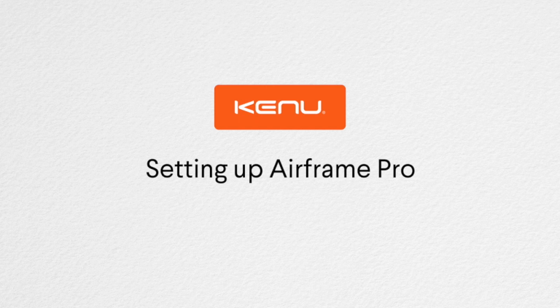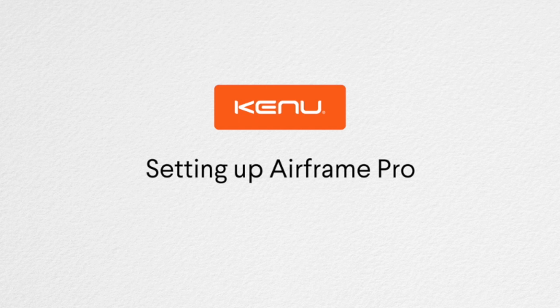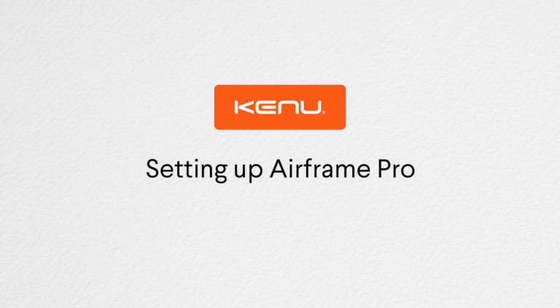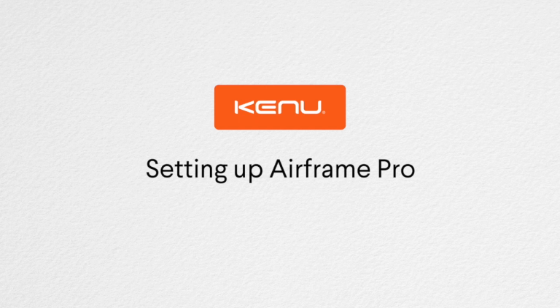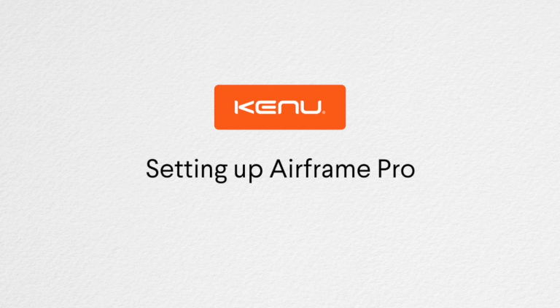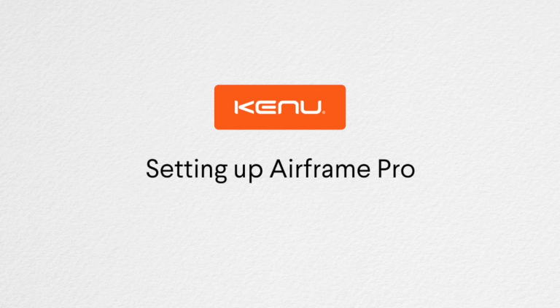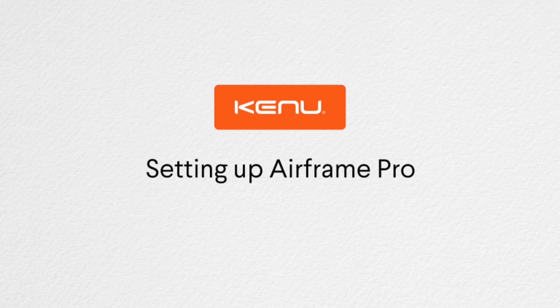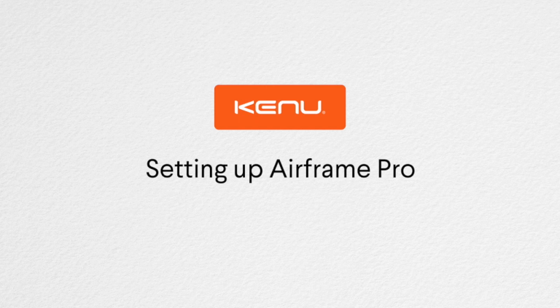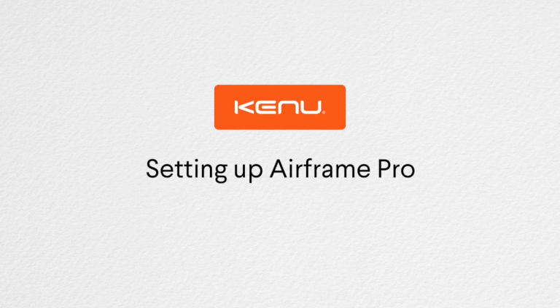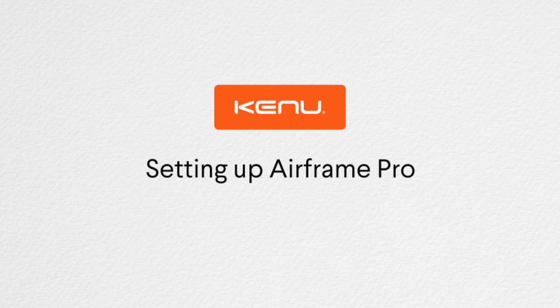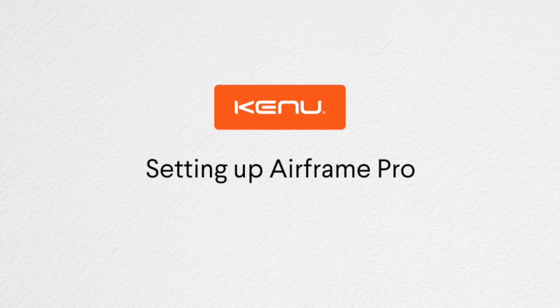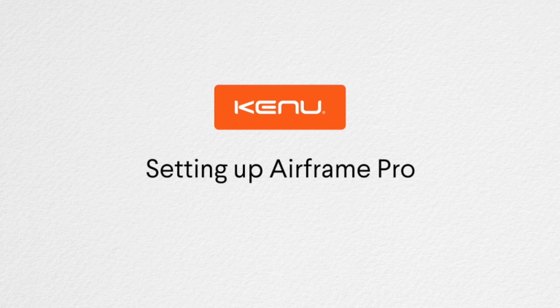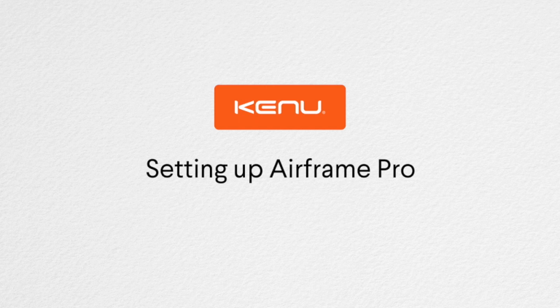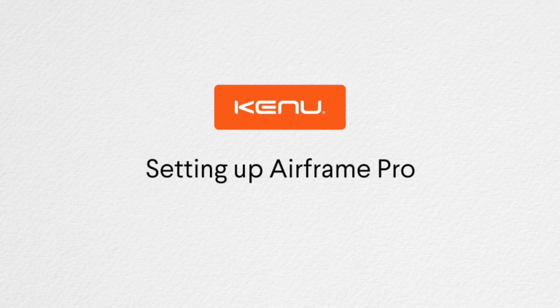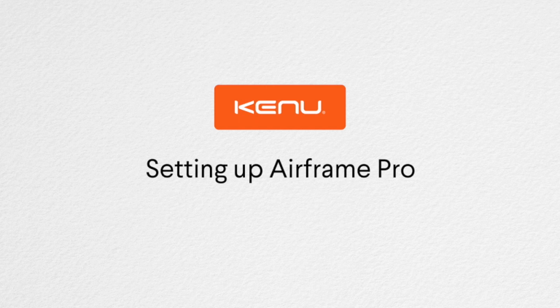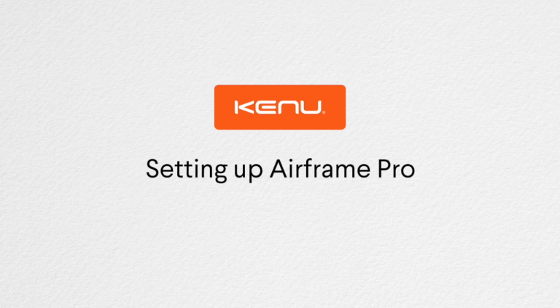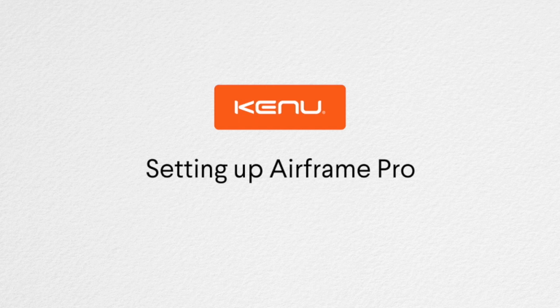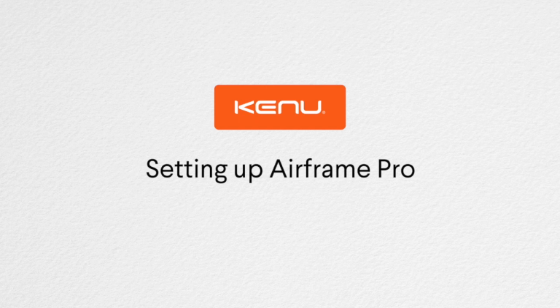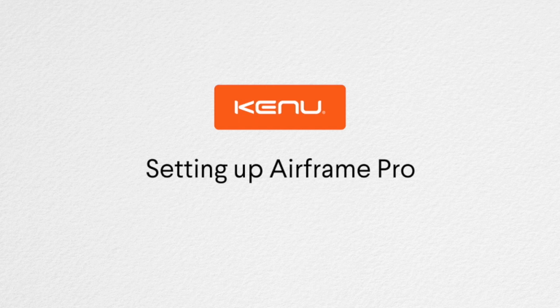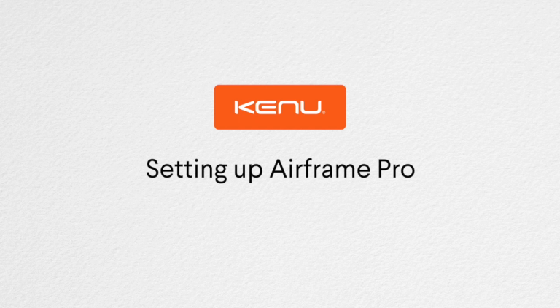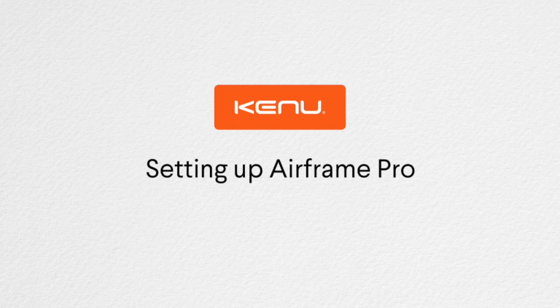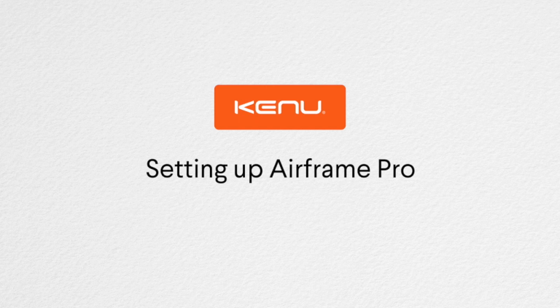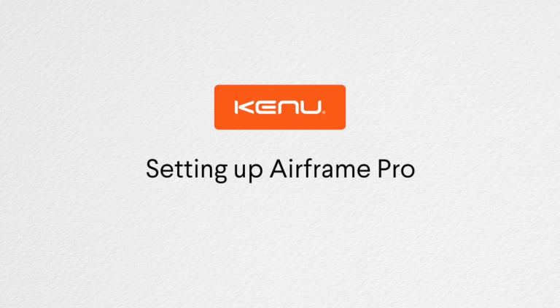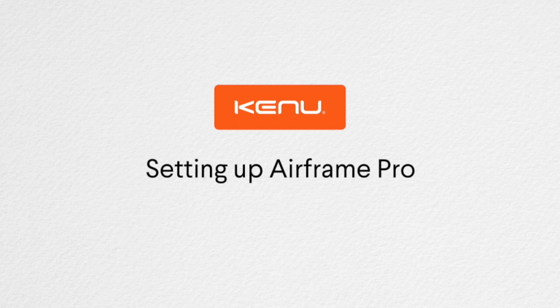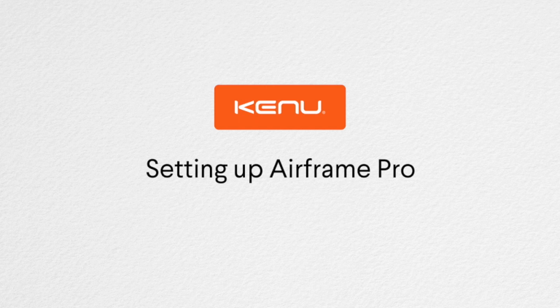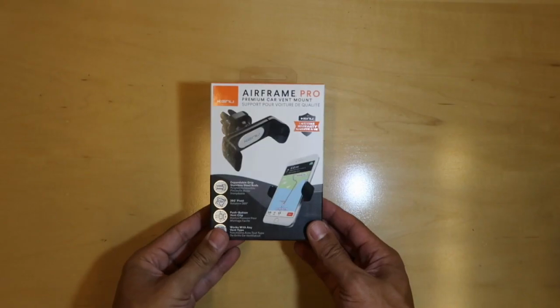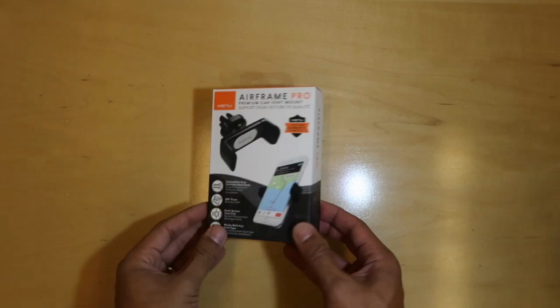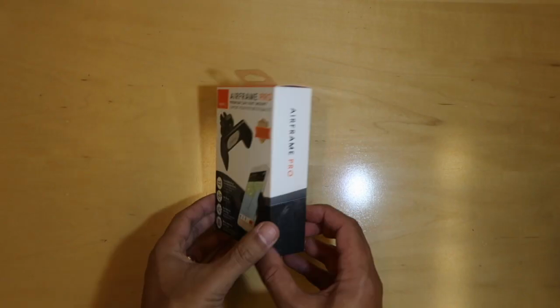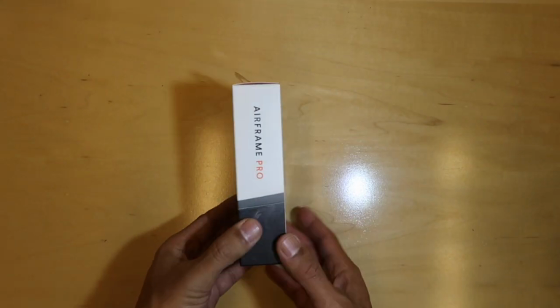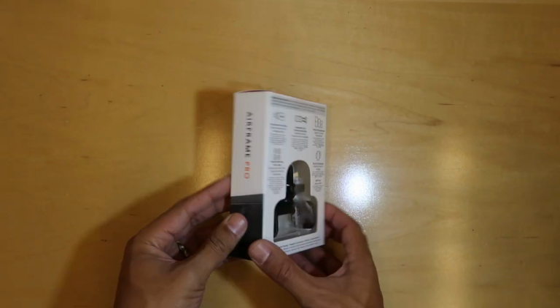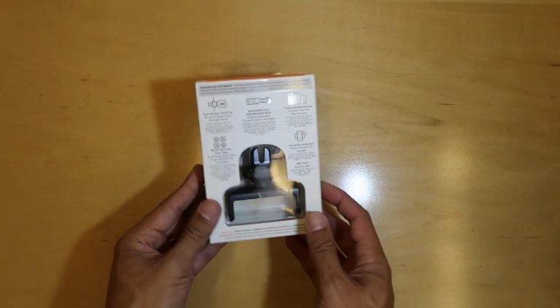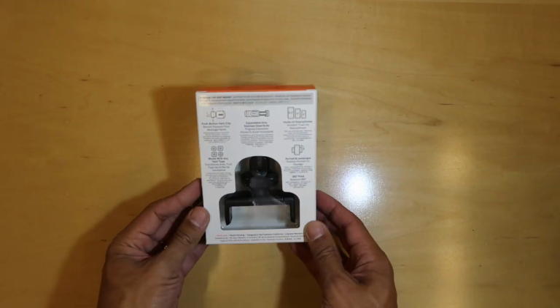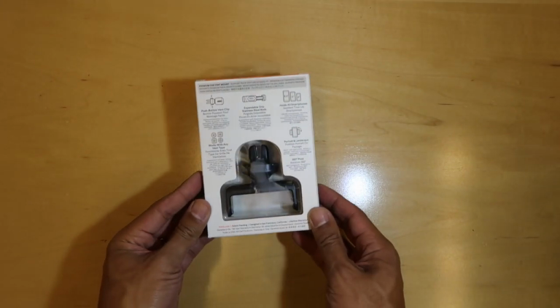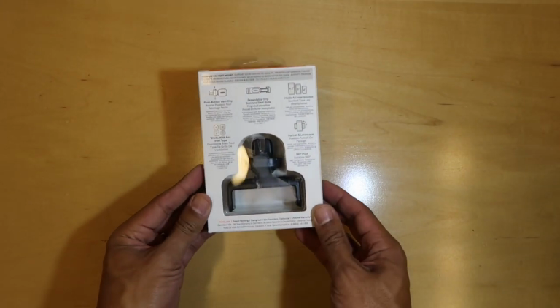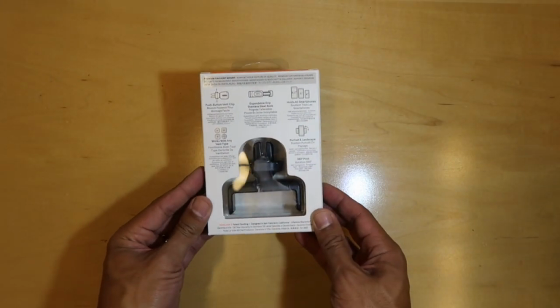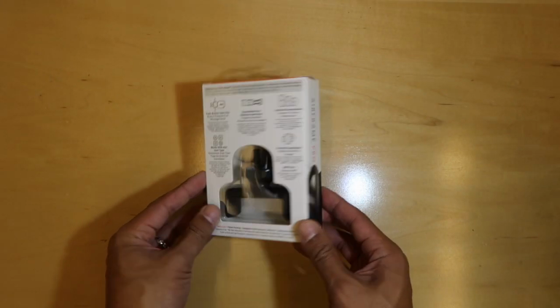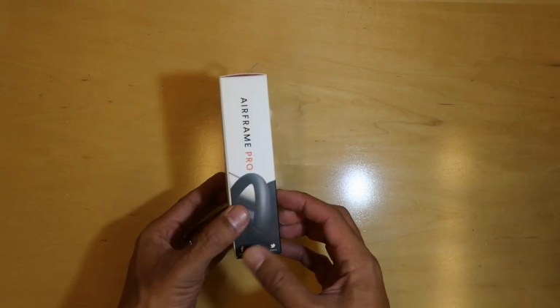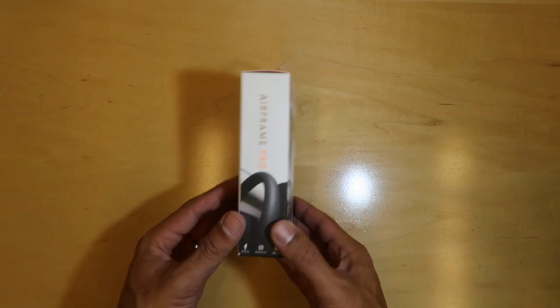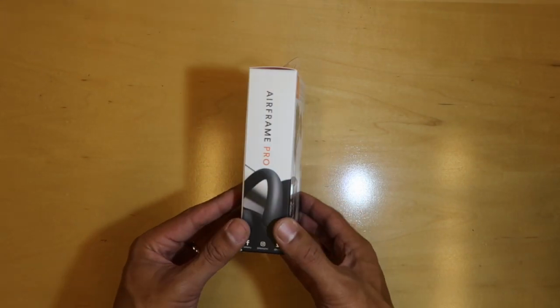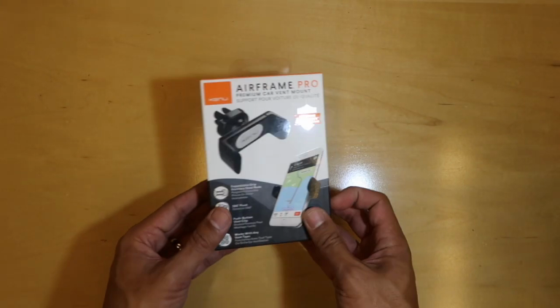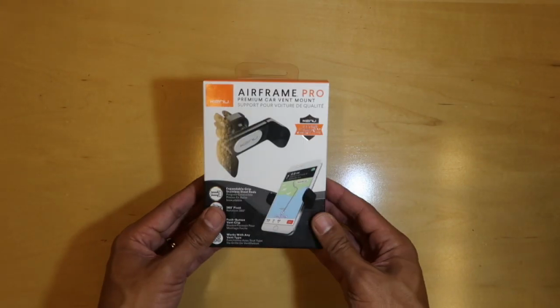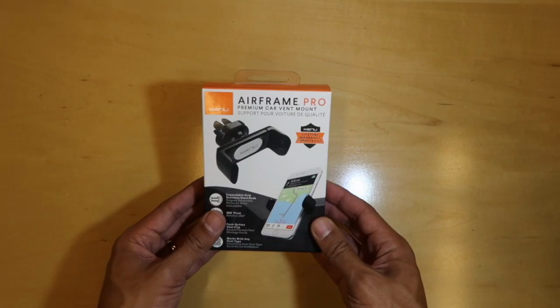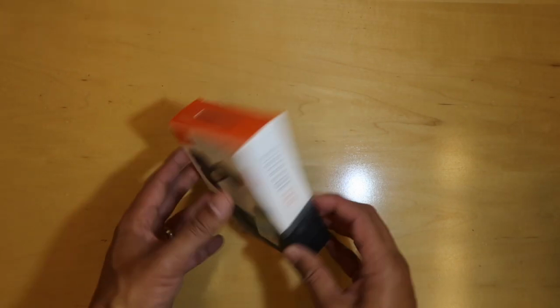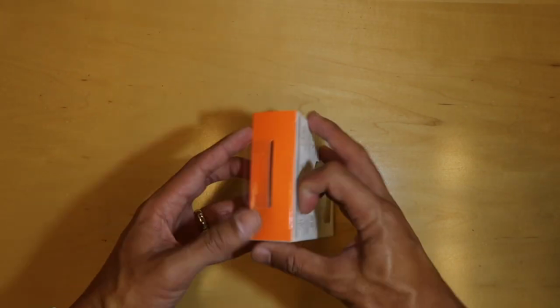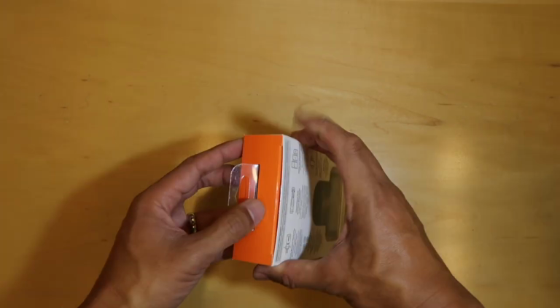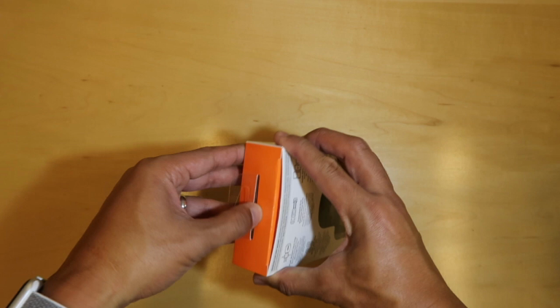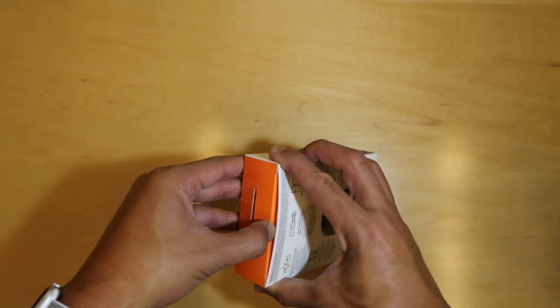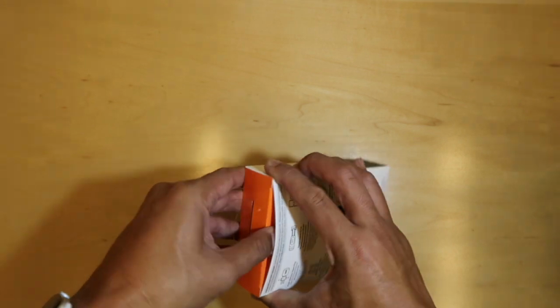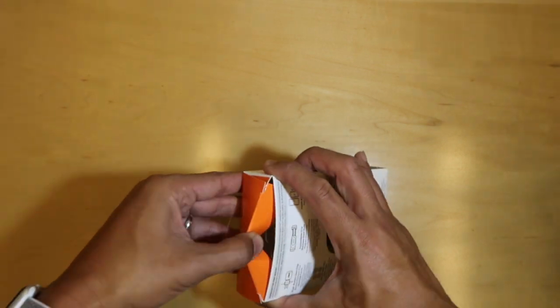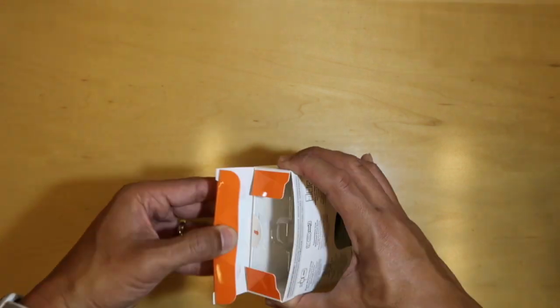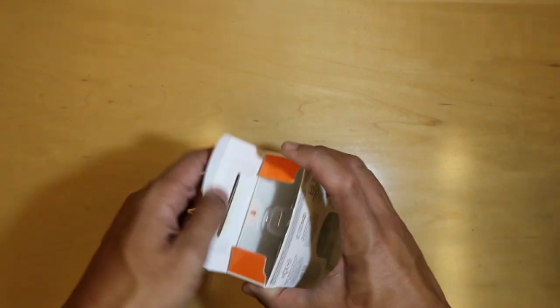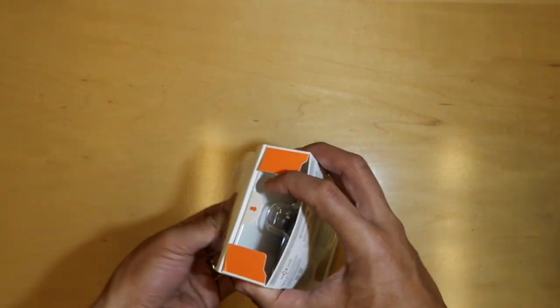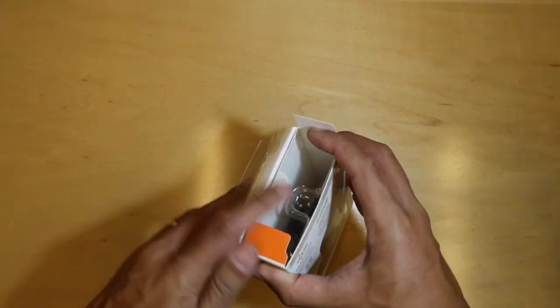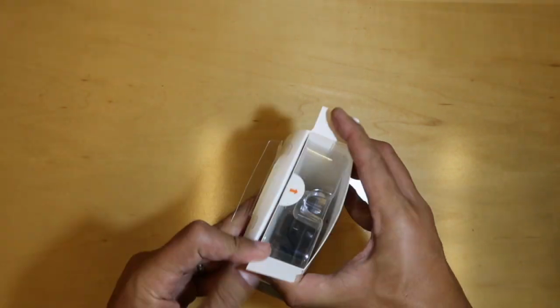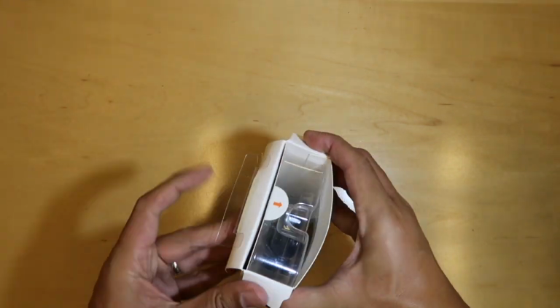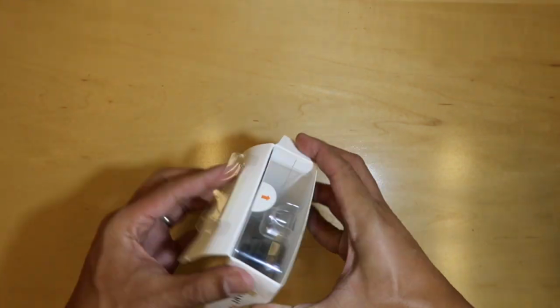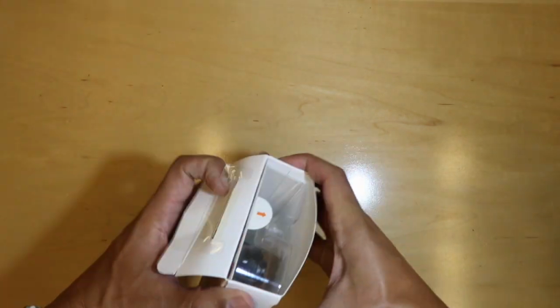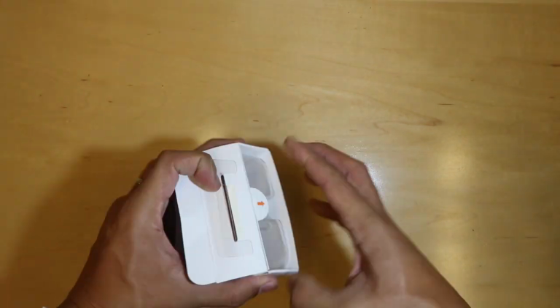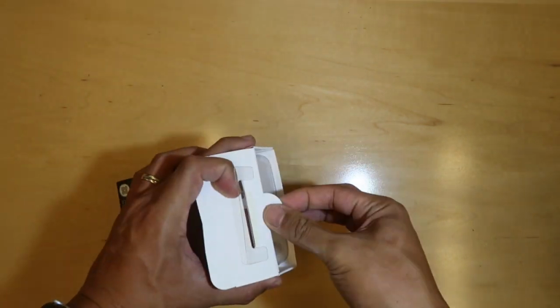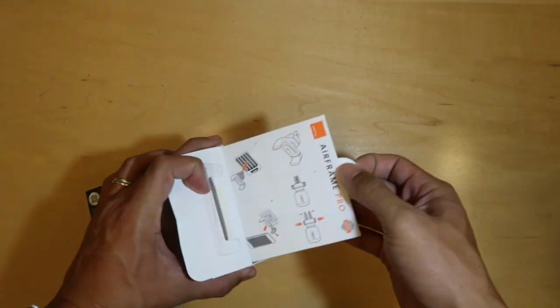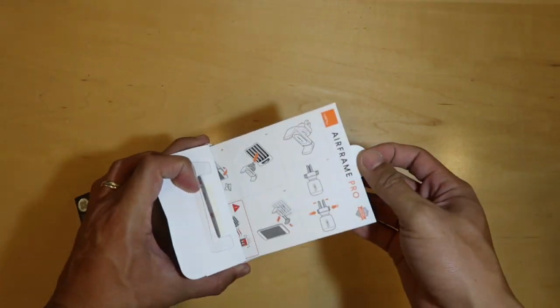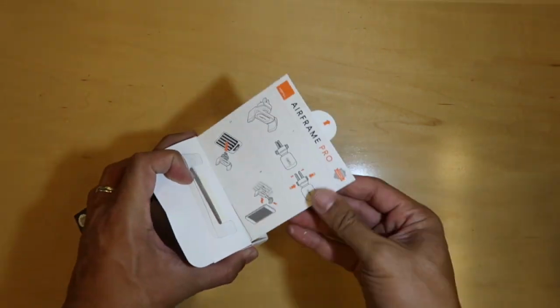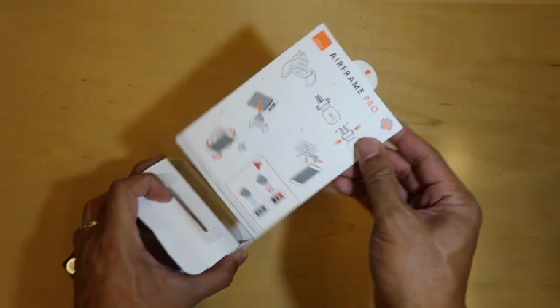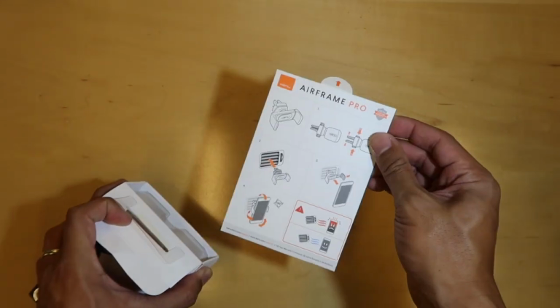Today we're going to walk you through setting up Airframe Pro. When you first open the box, you'll find the car mount and an instruction card. Keep this for reference later.